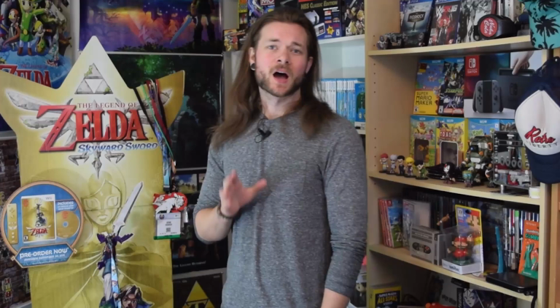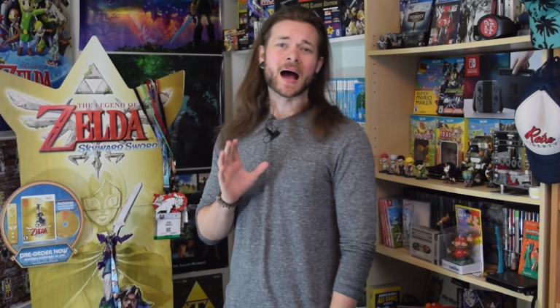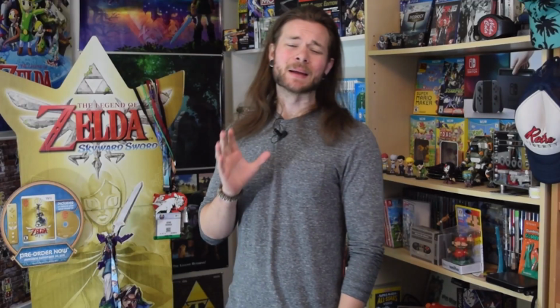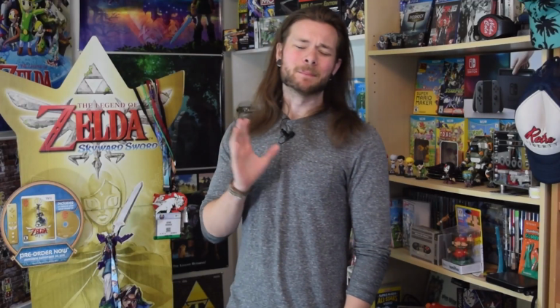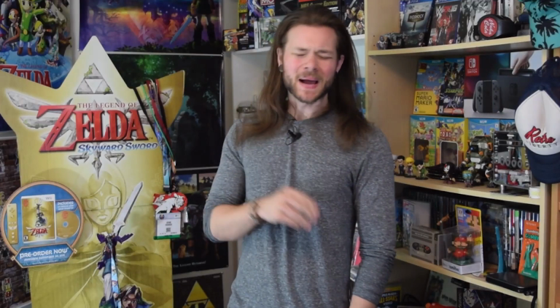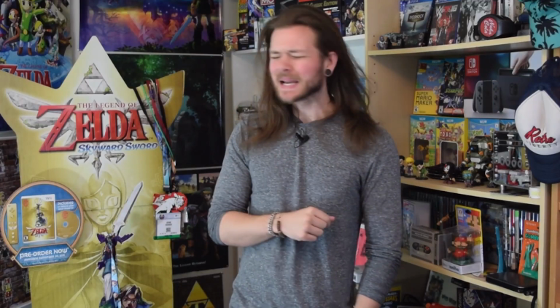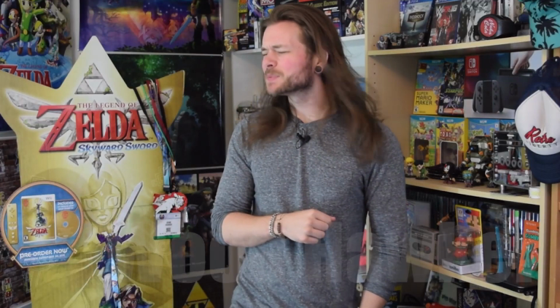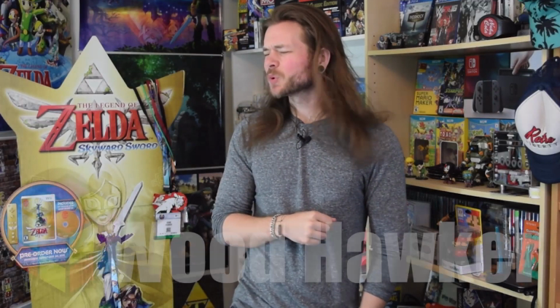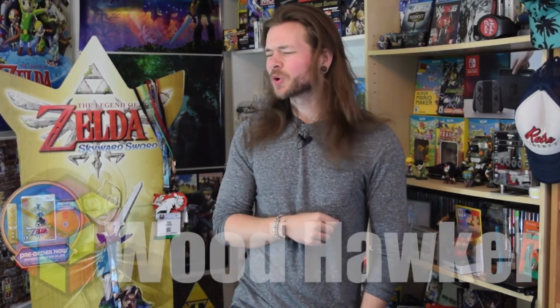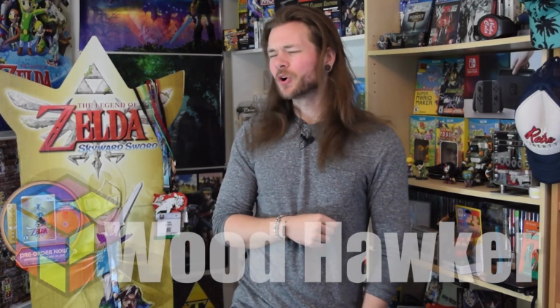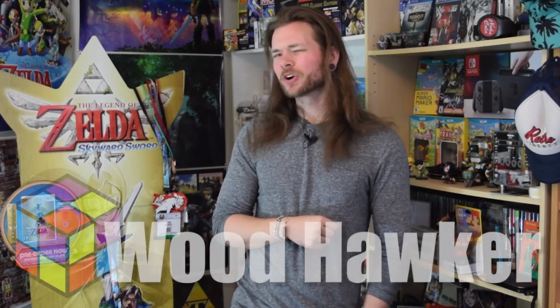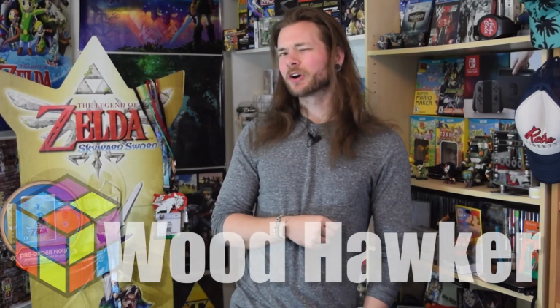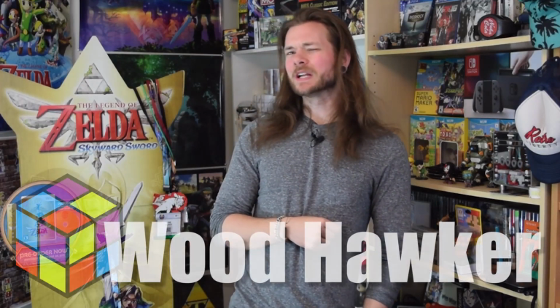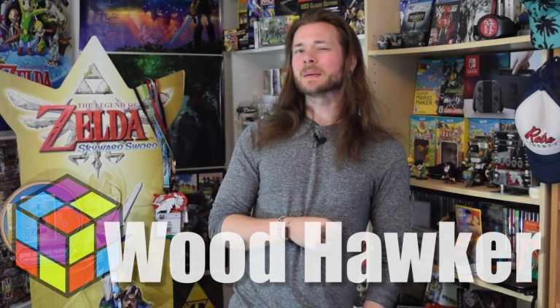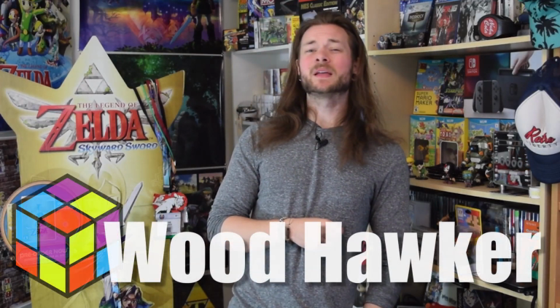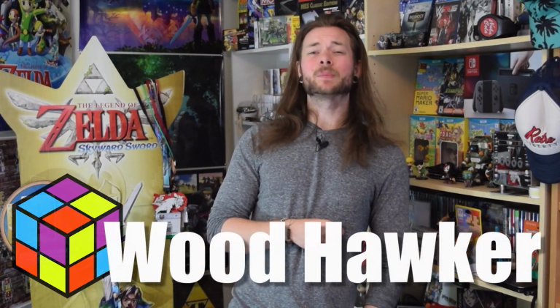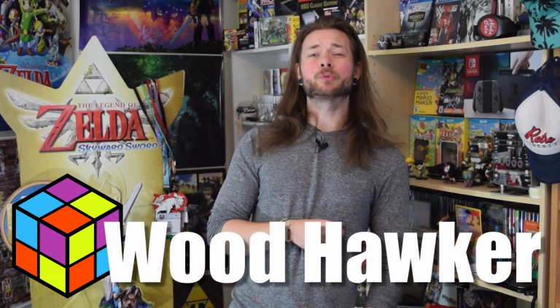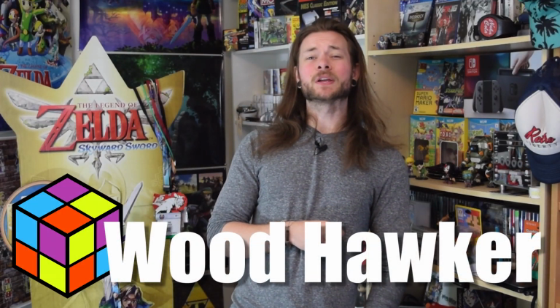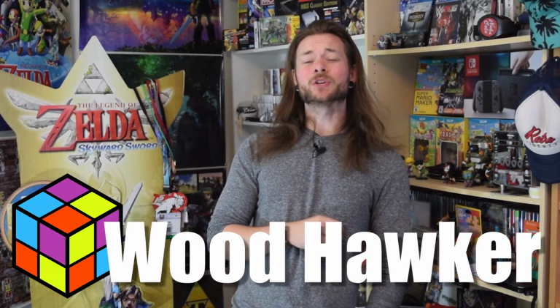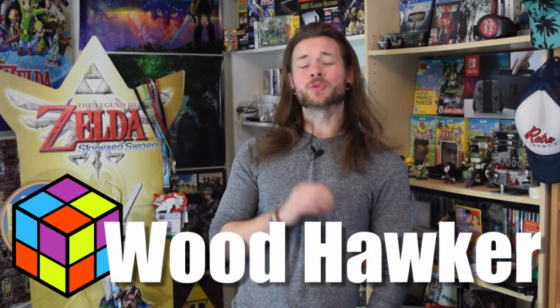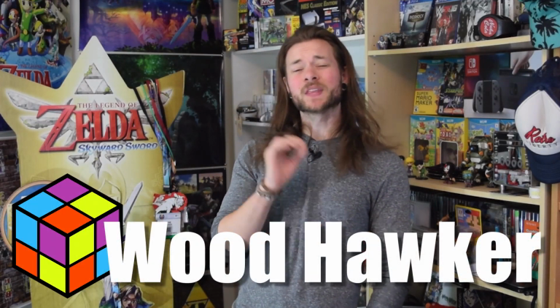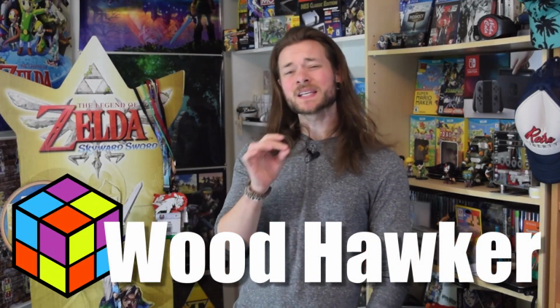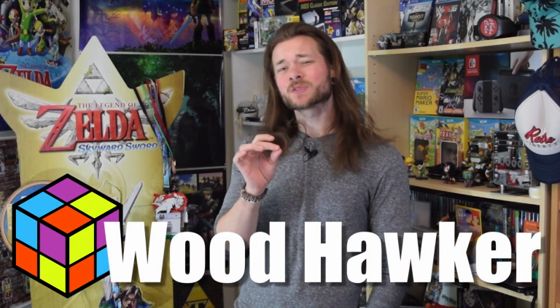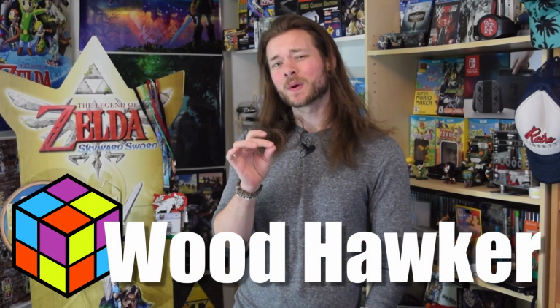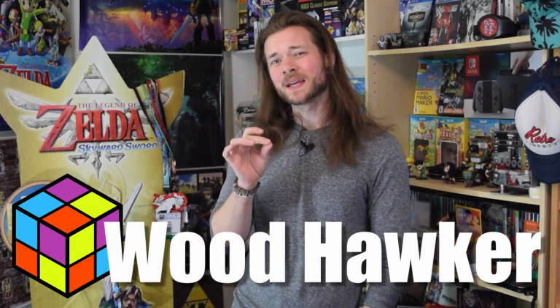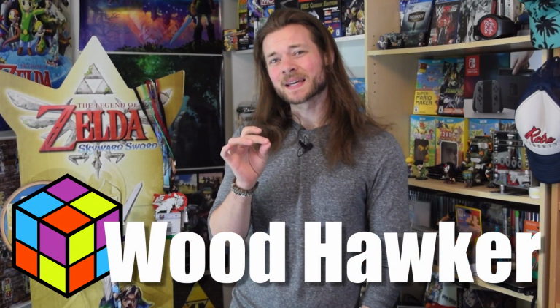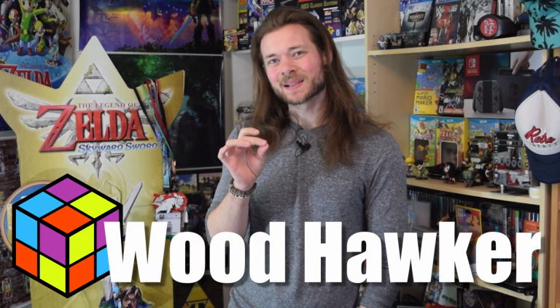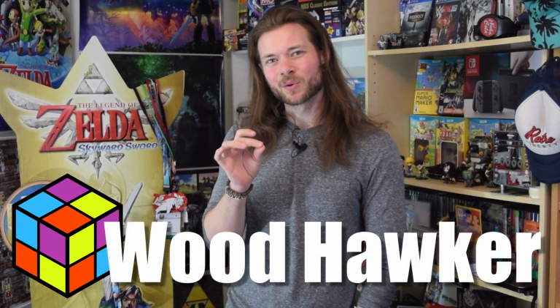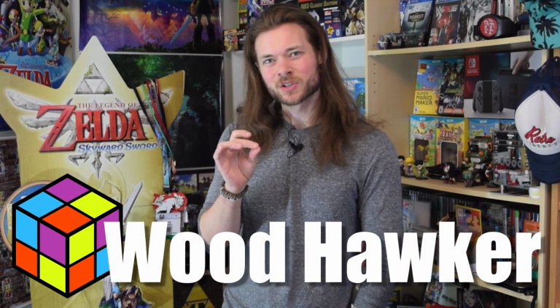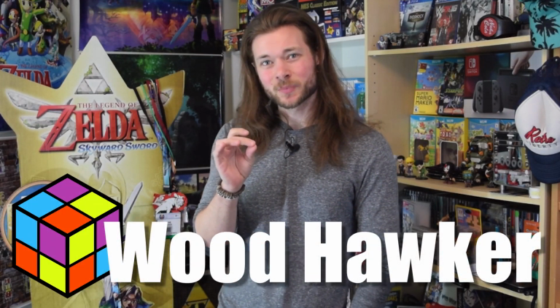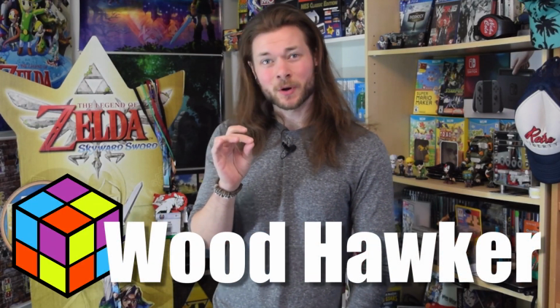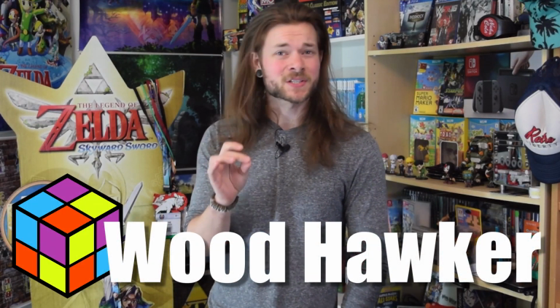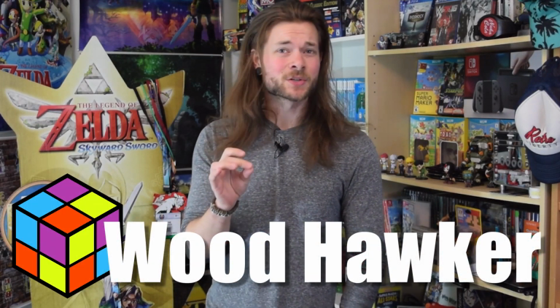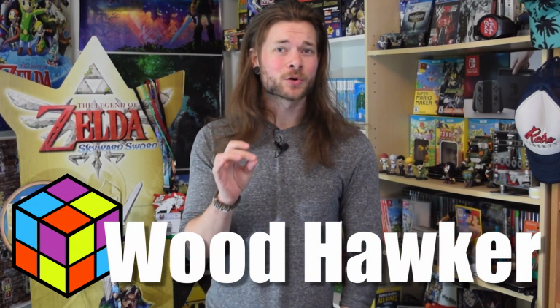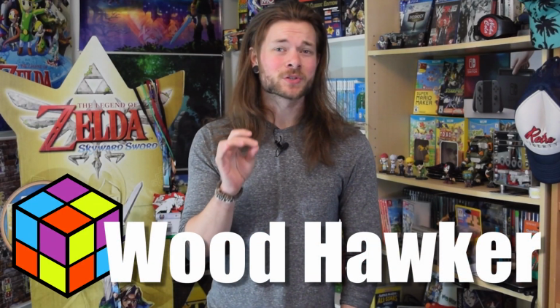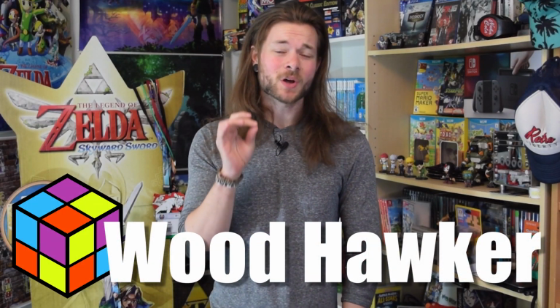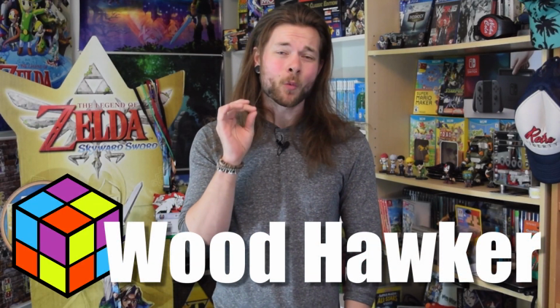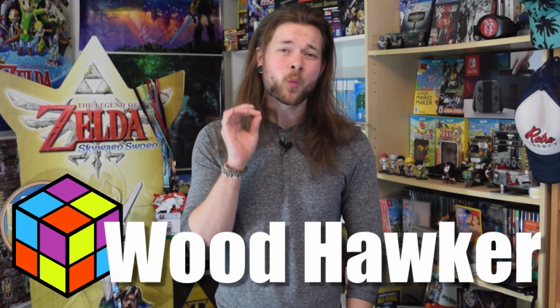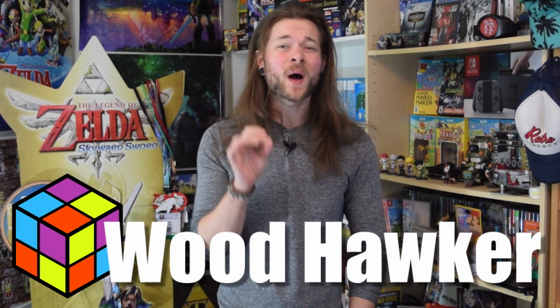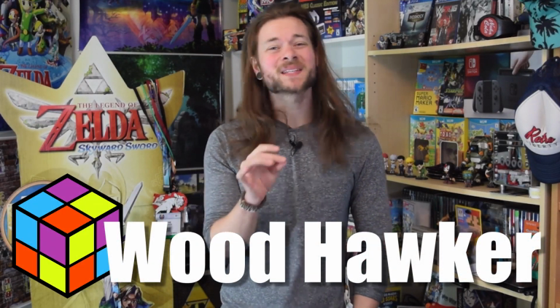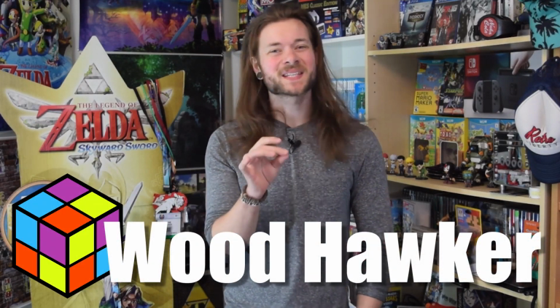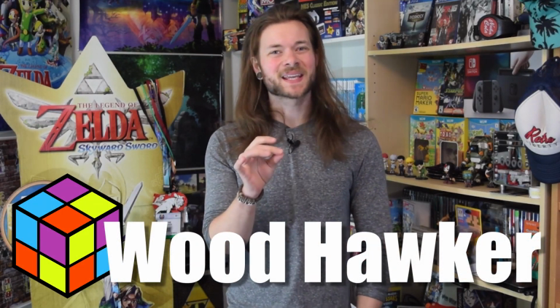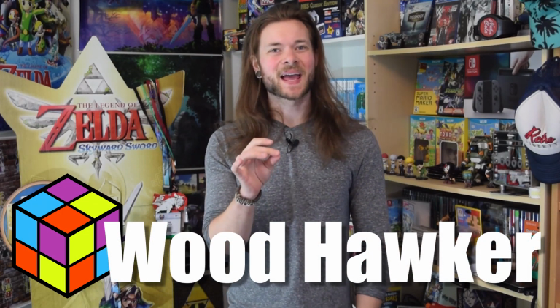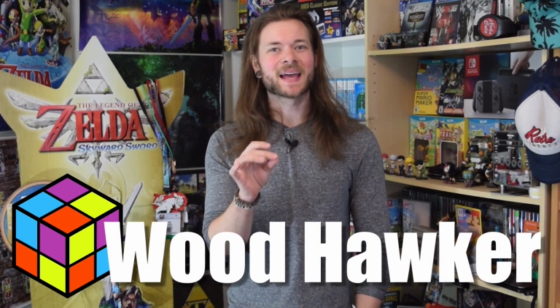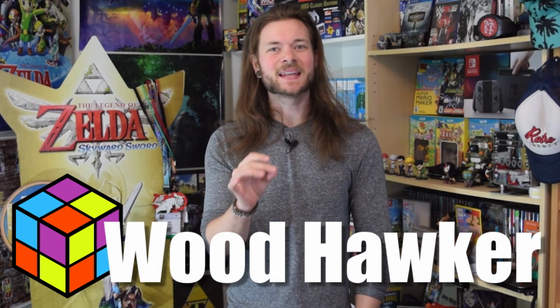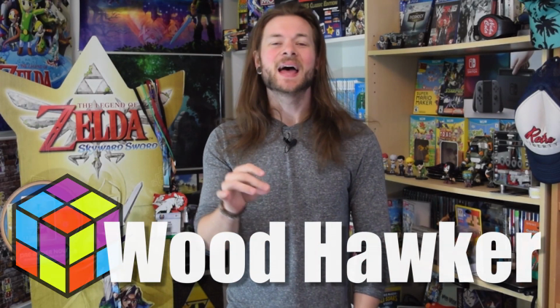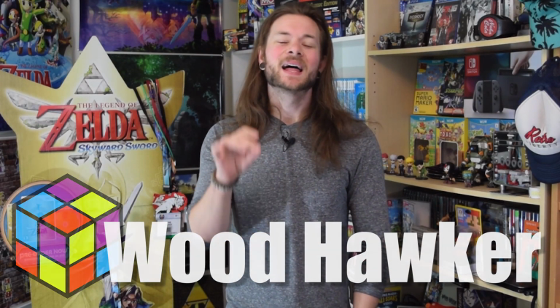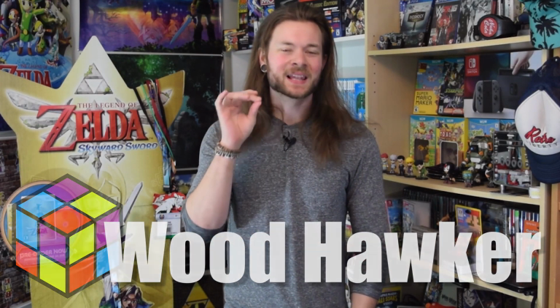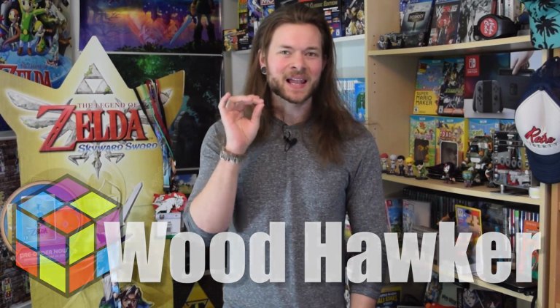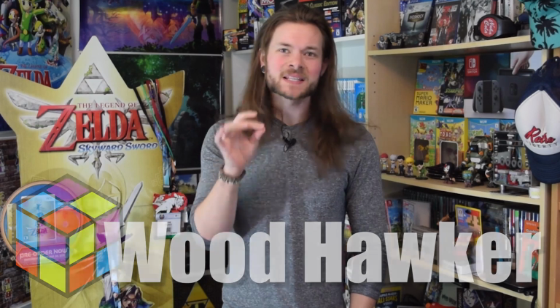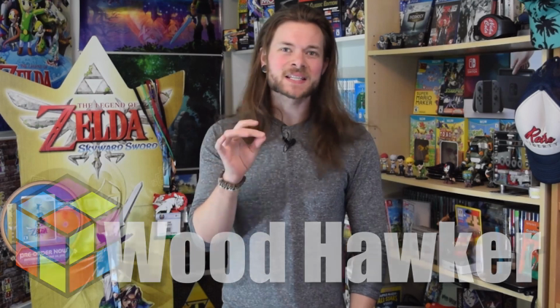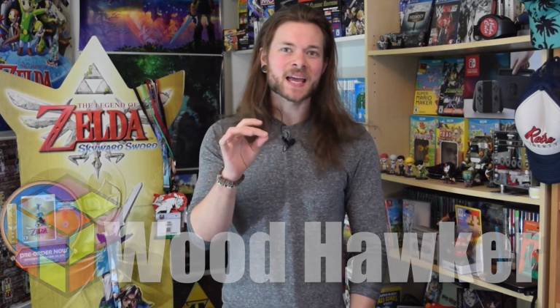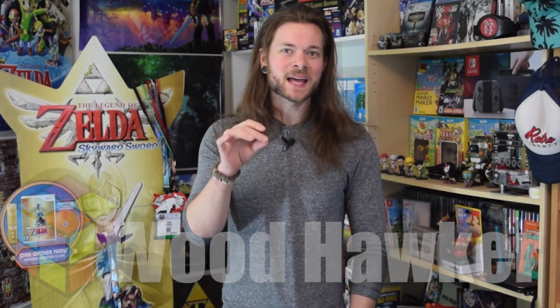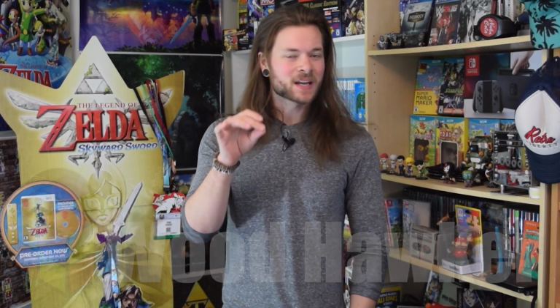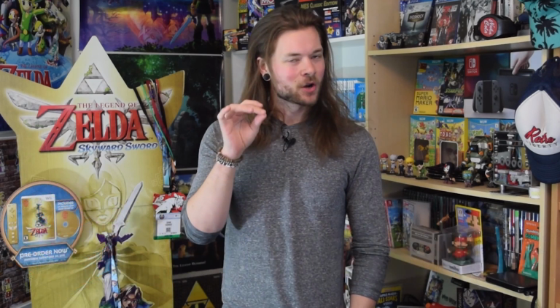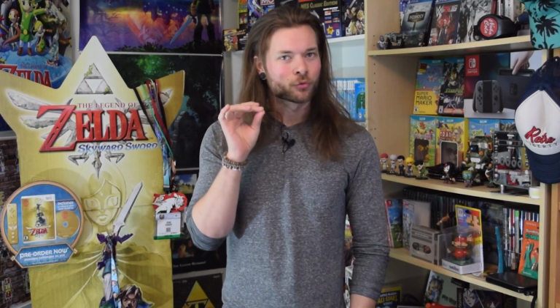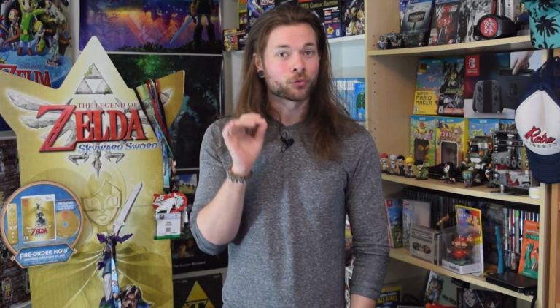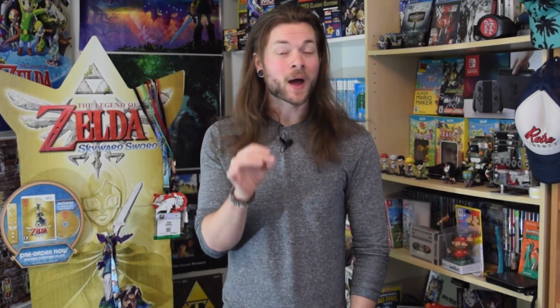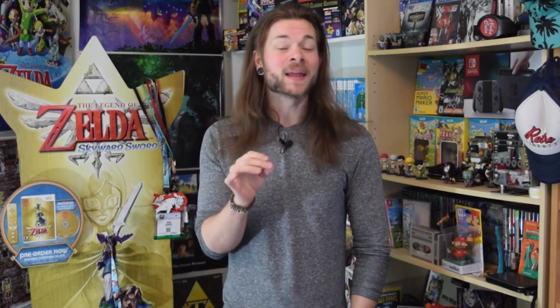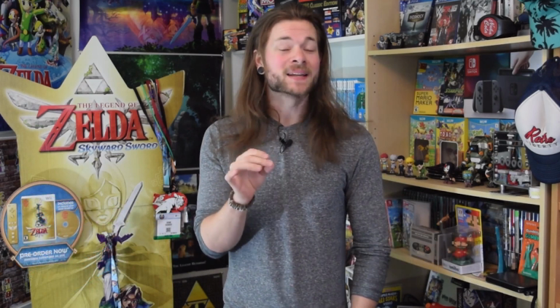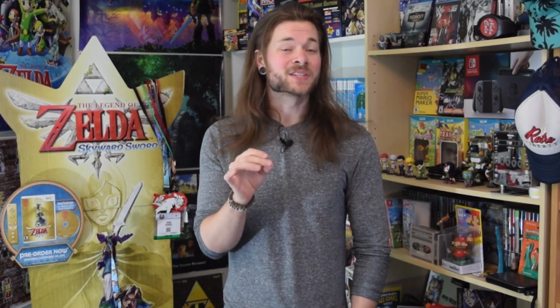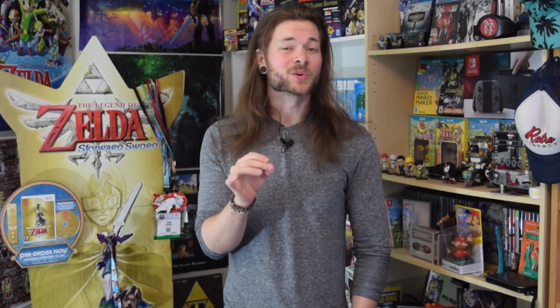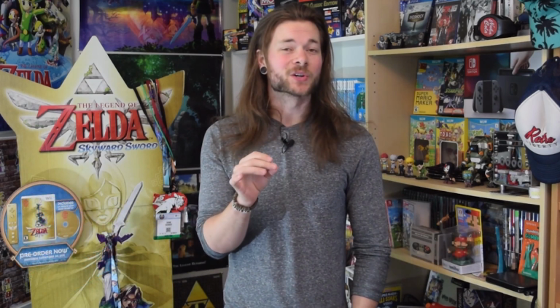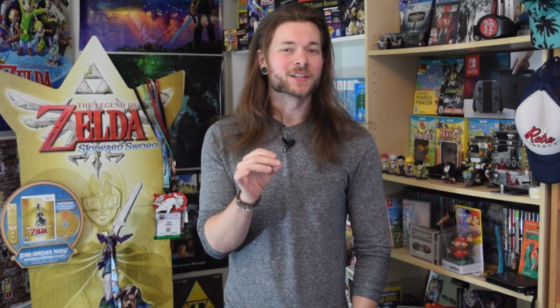Hi, my name is Woodhawker and I'm here to bring you this week in LaunchBox News once again. Let's get right into it.